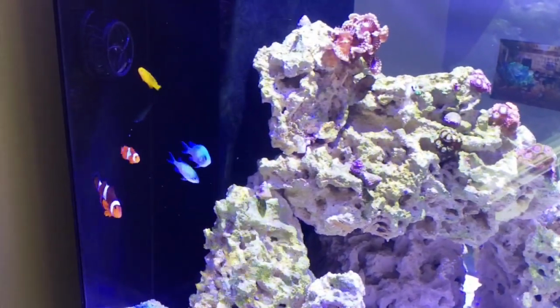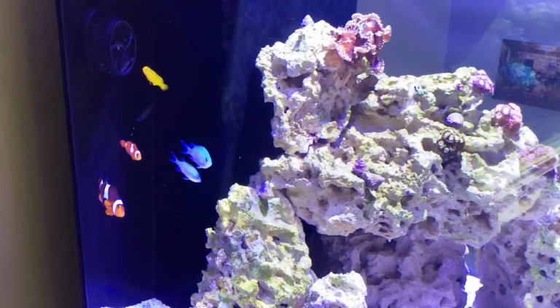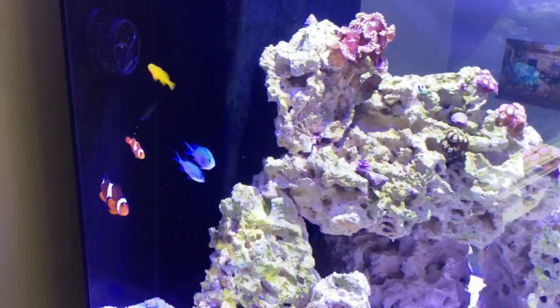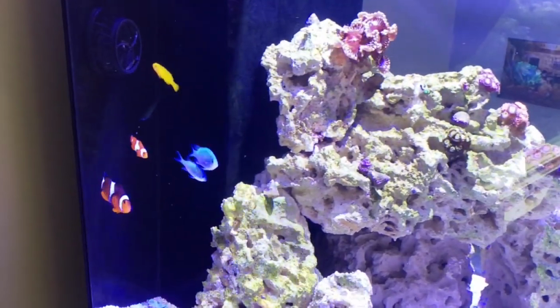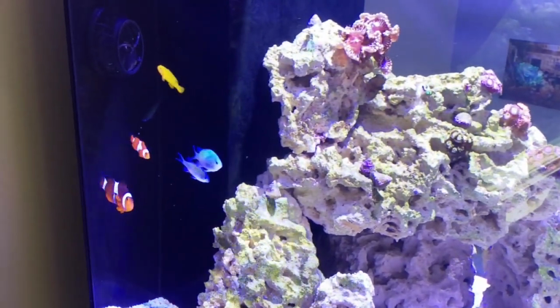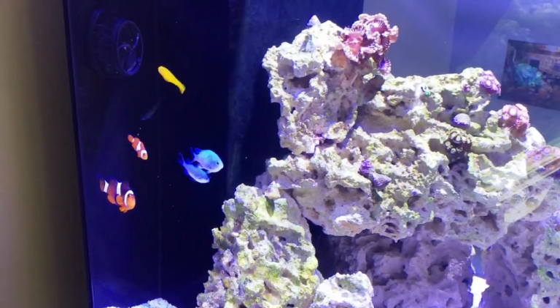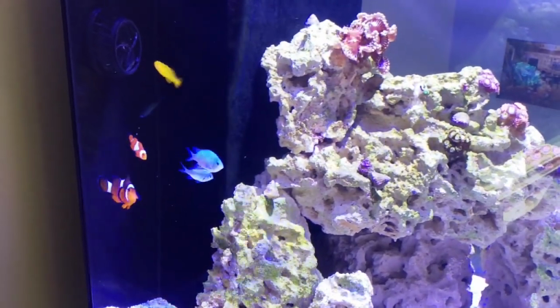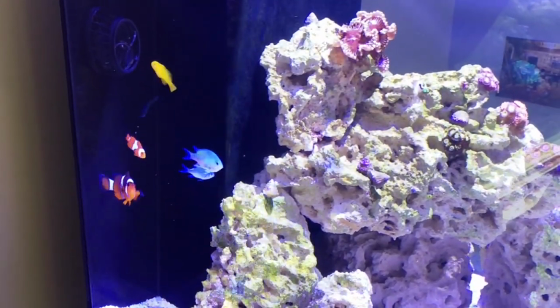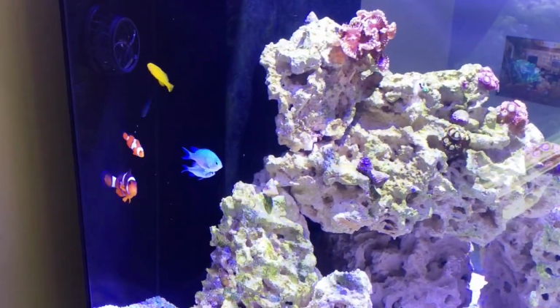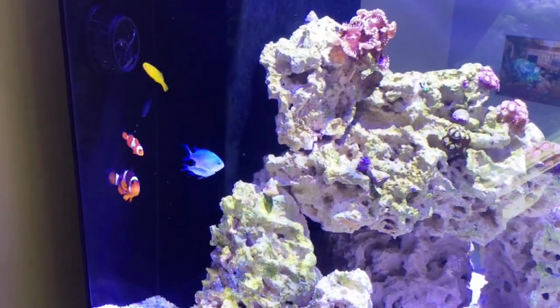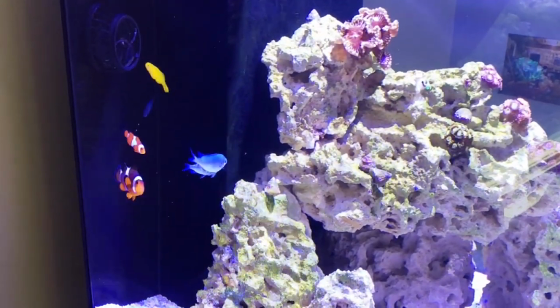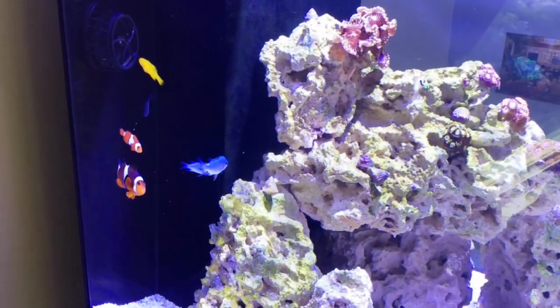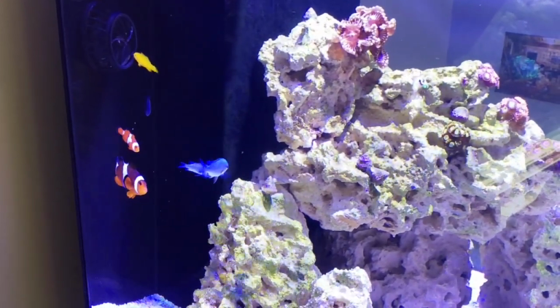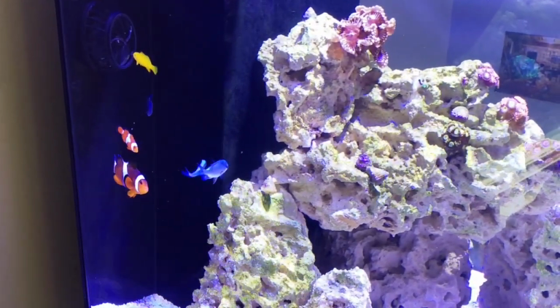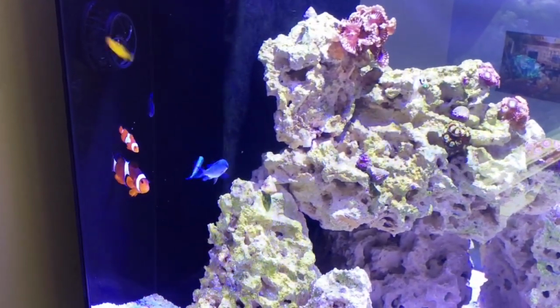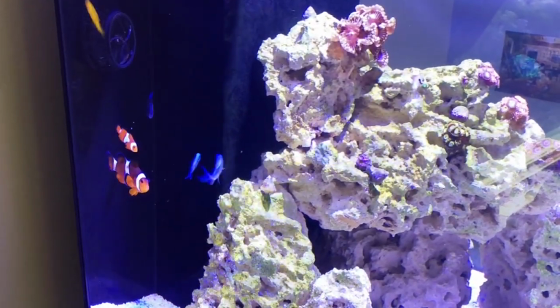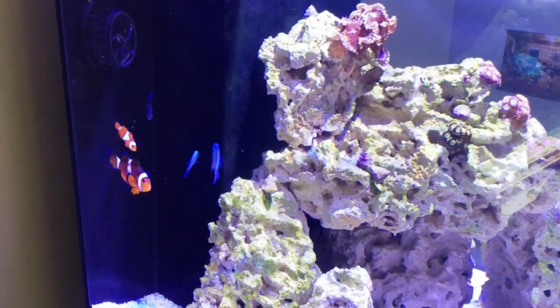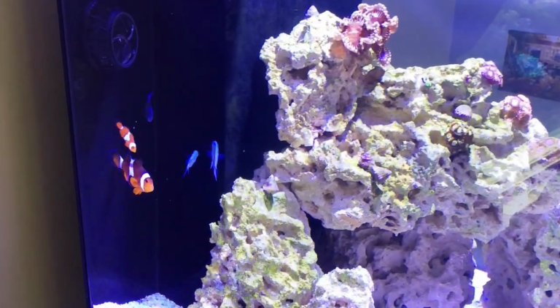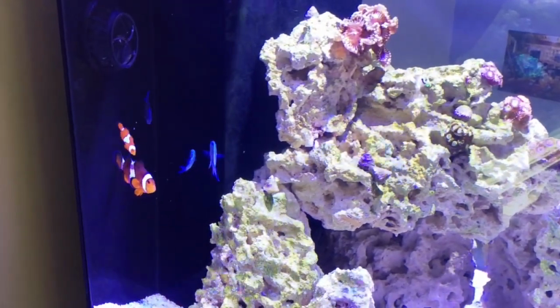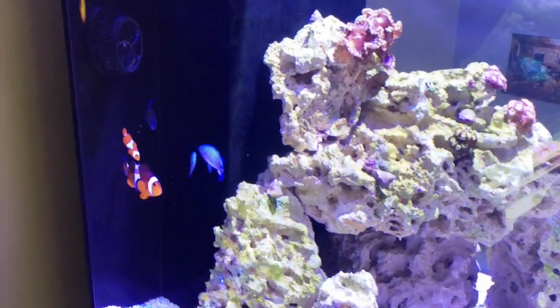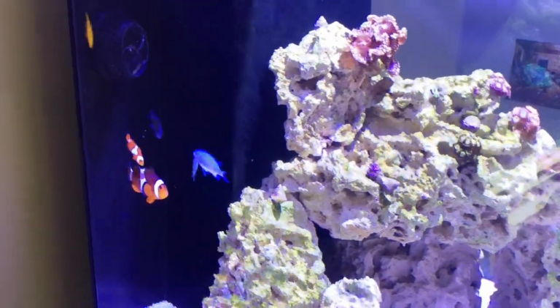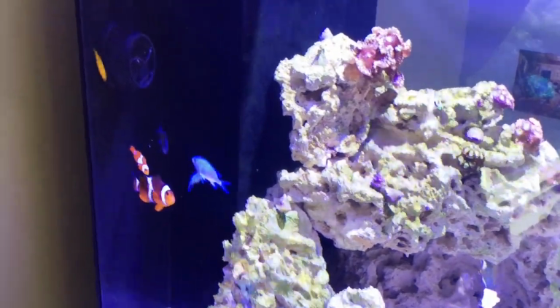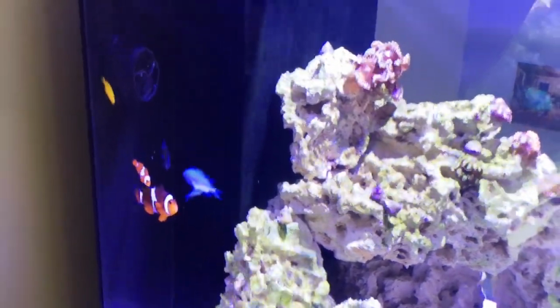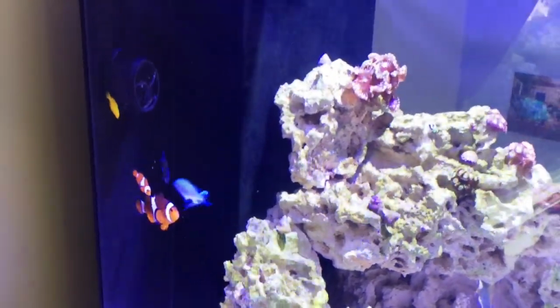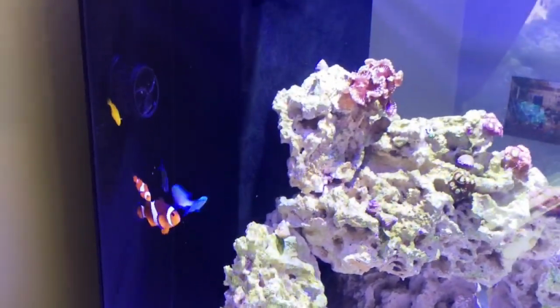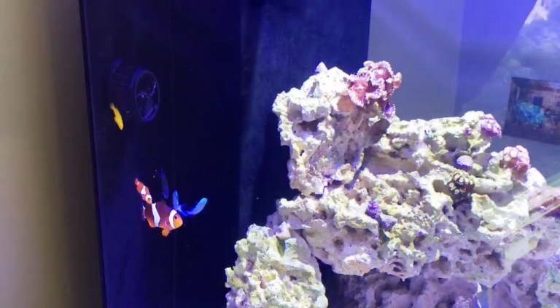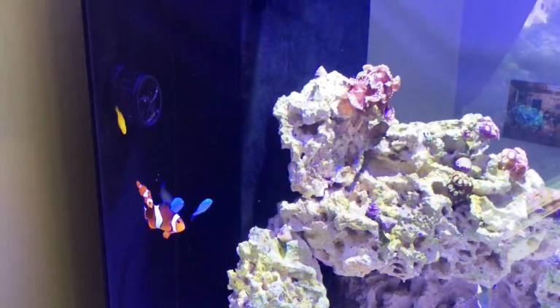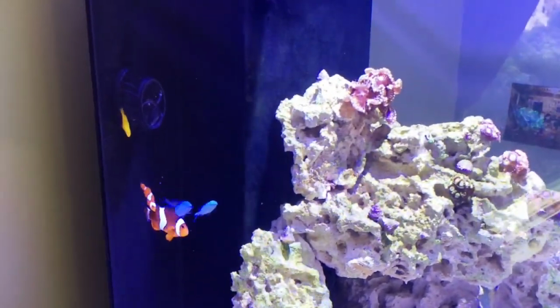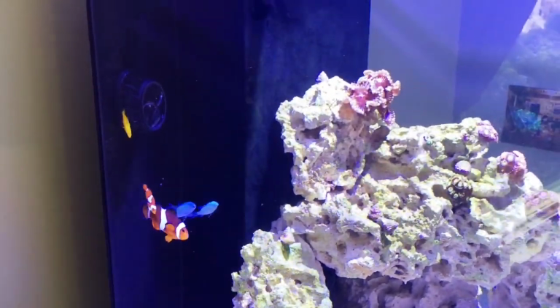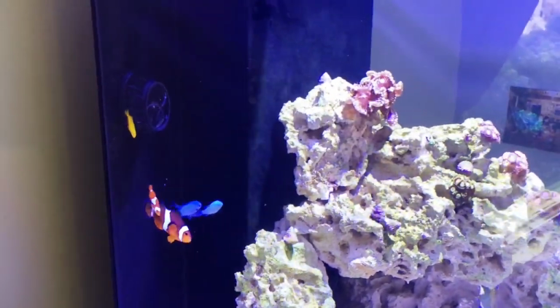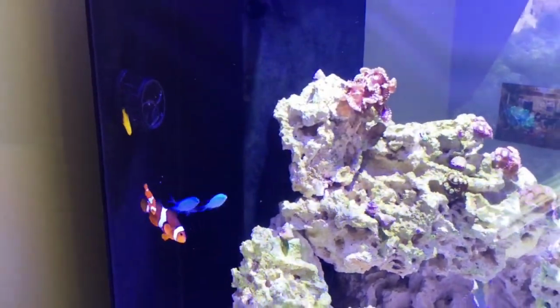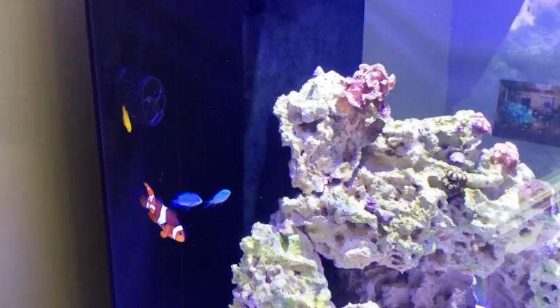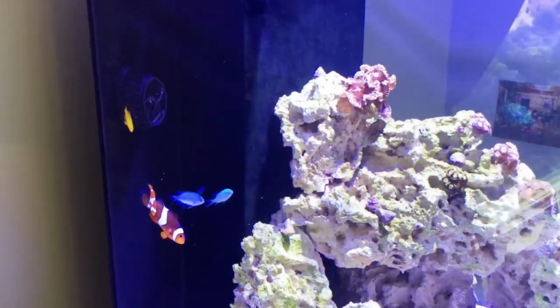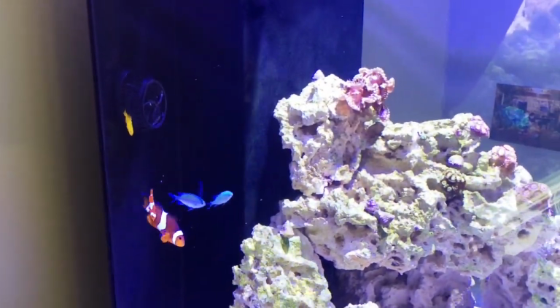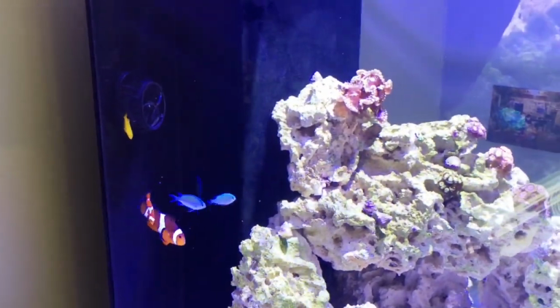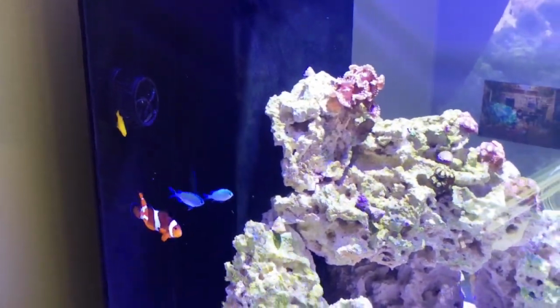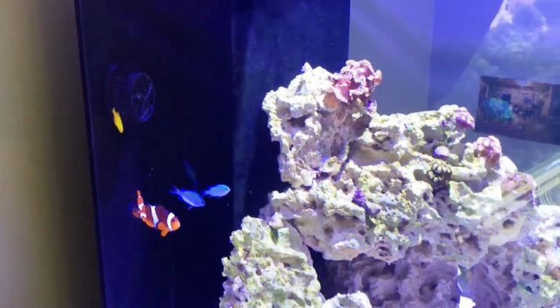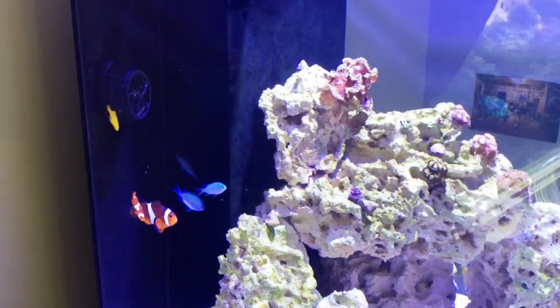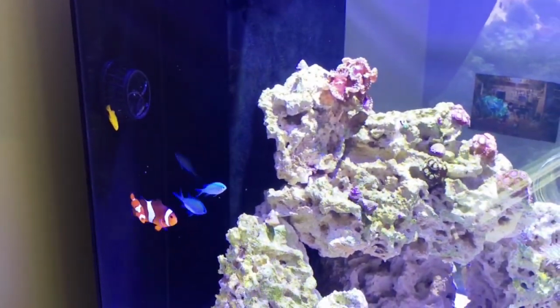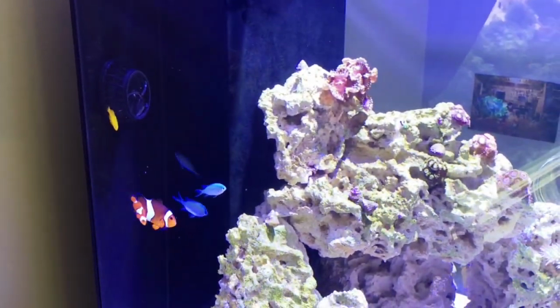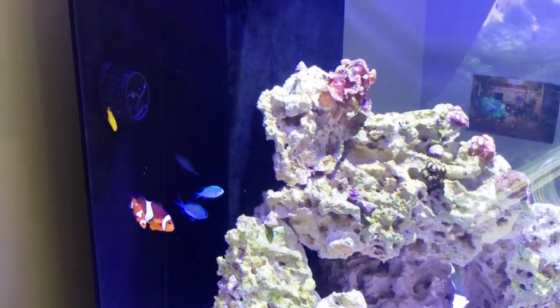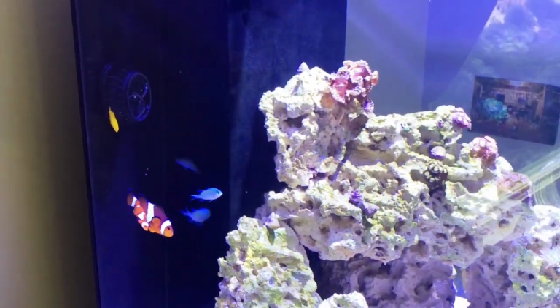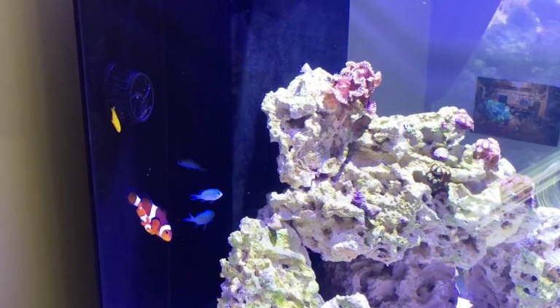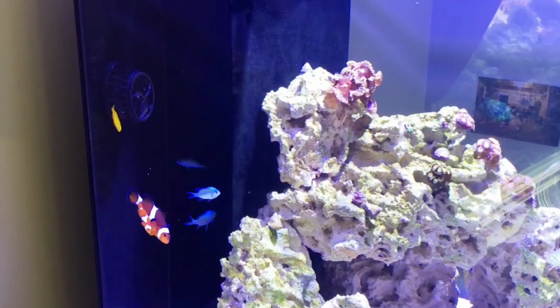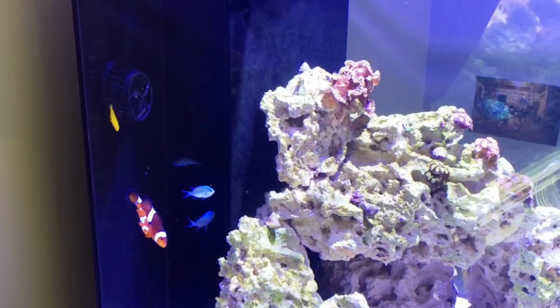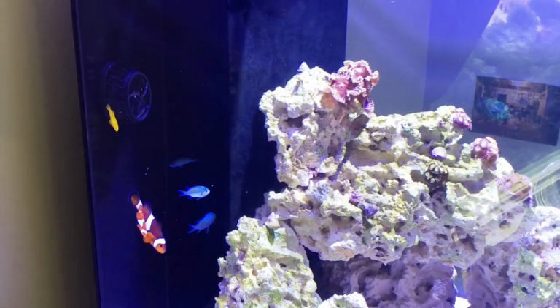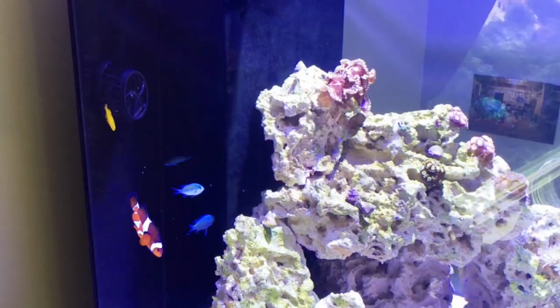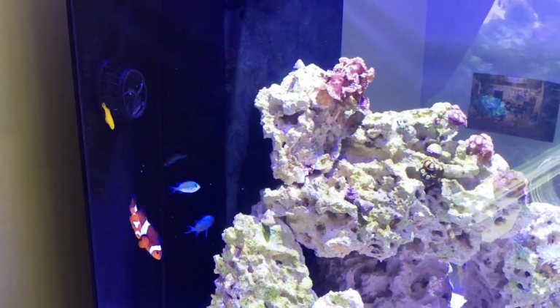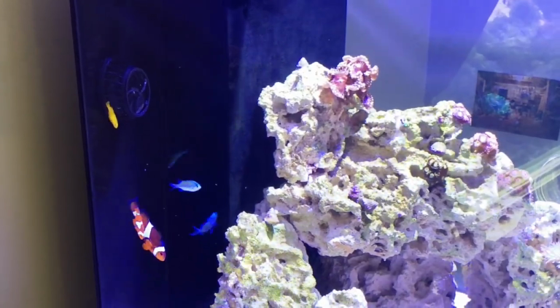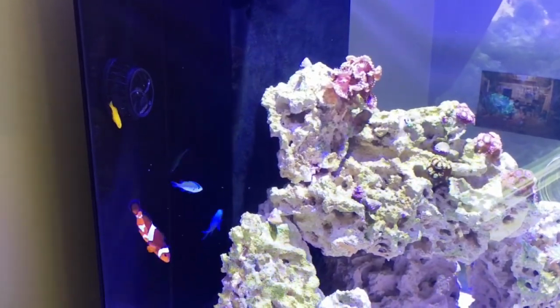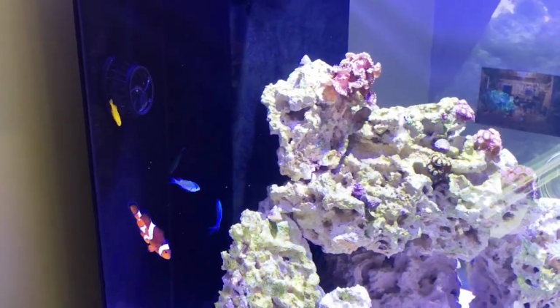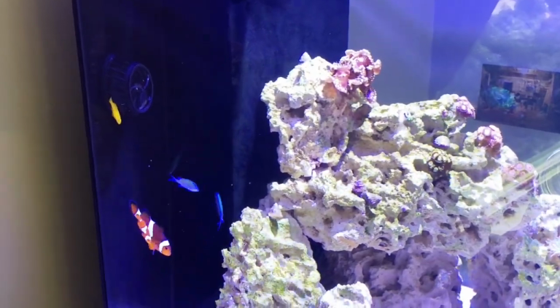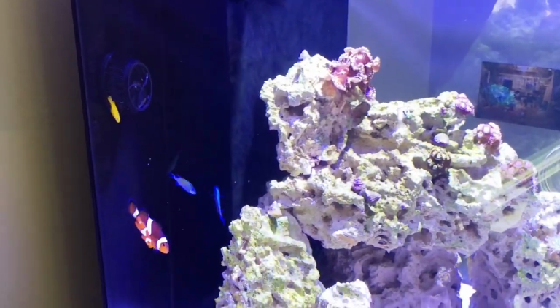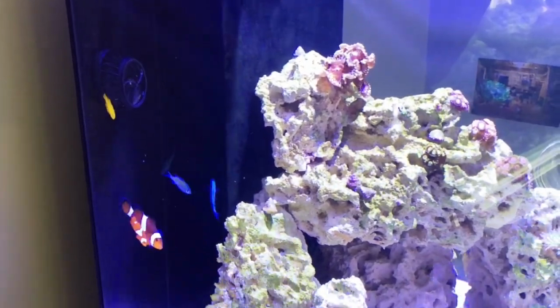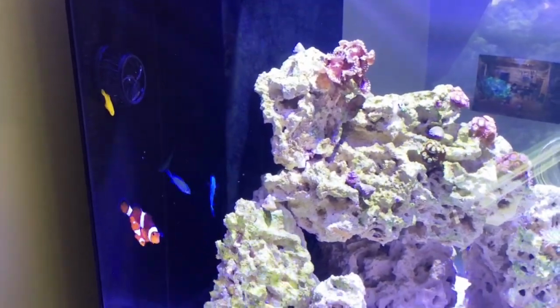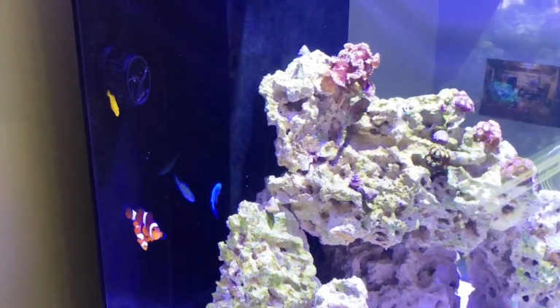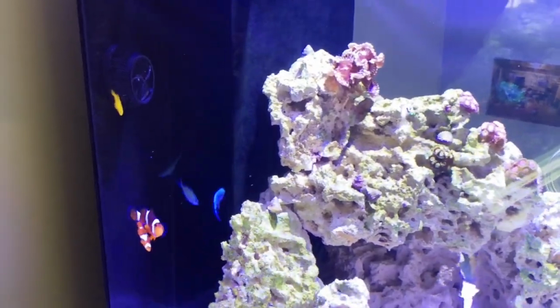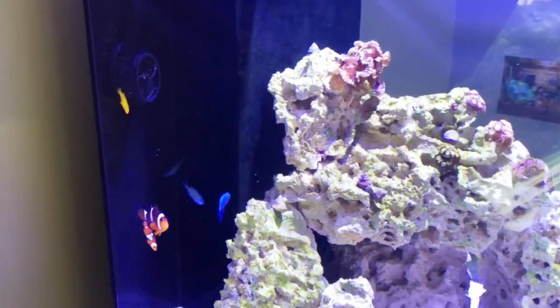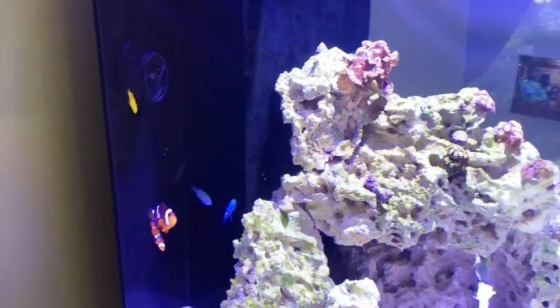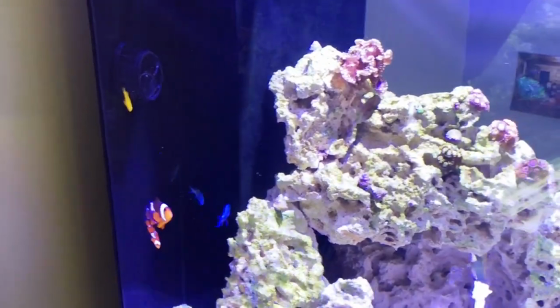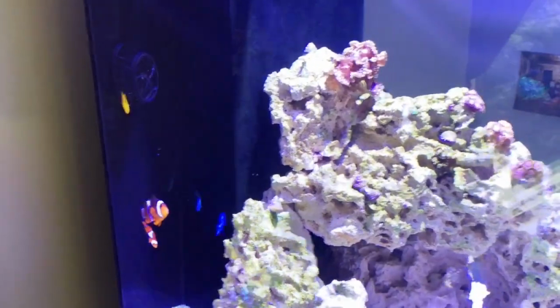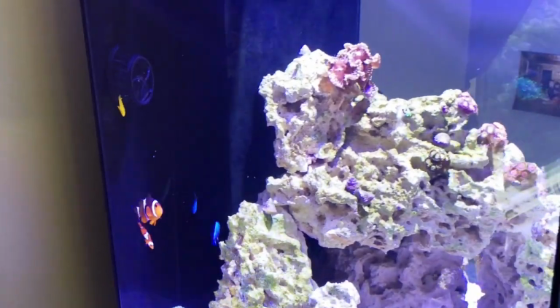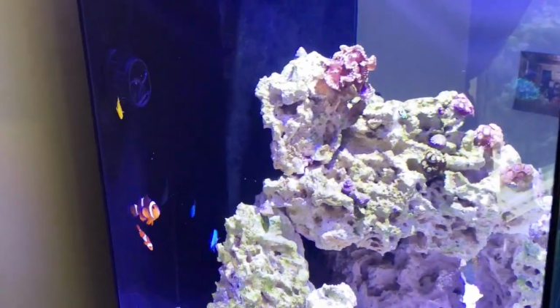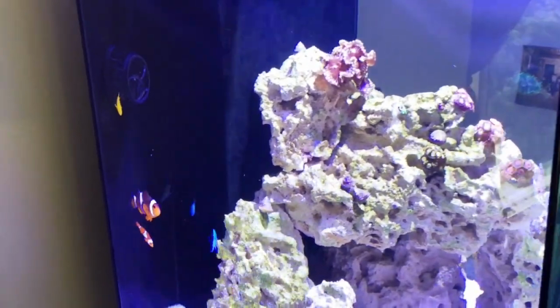Welcome to my channel, or welcome back to my channel. My Reefa 170 just completed week 8.